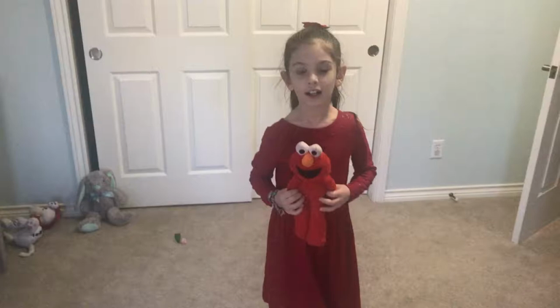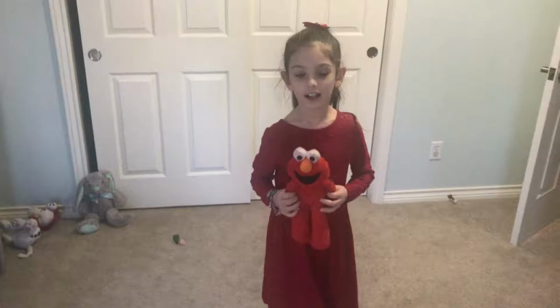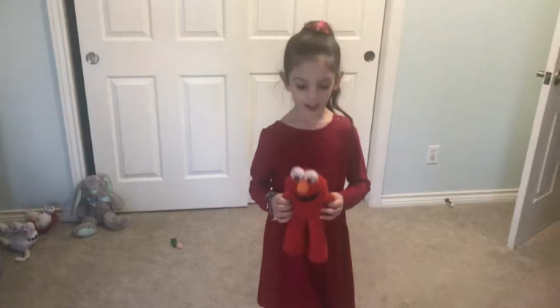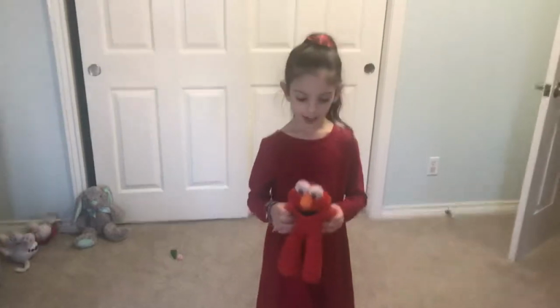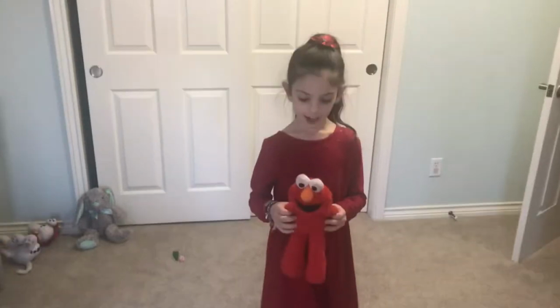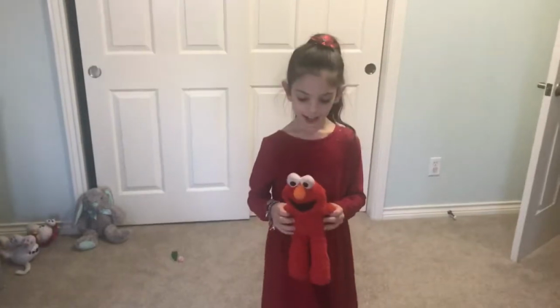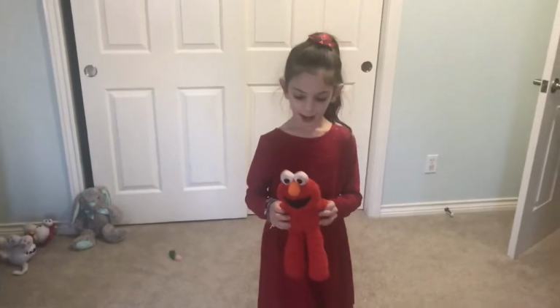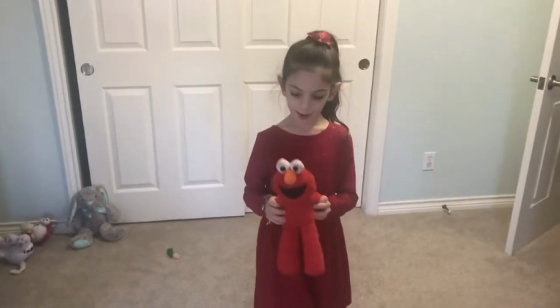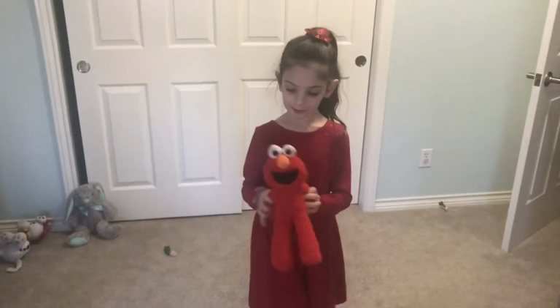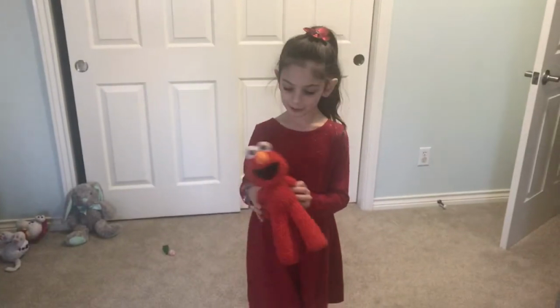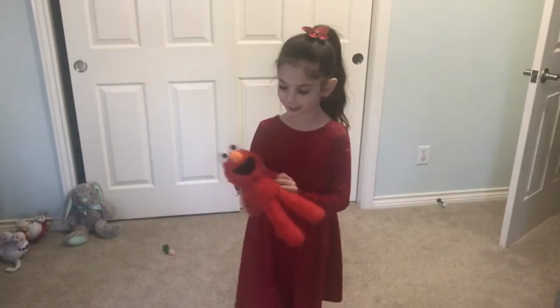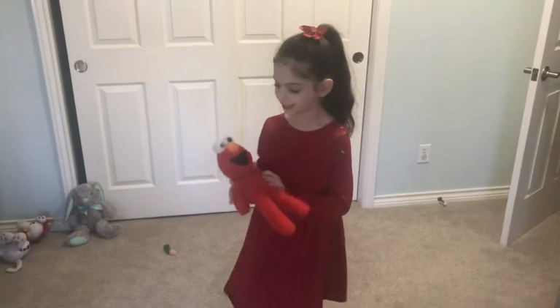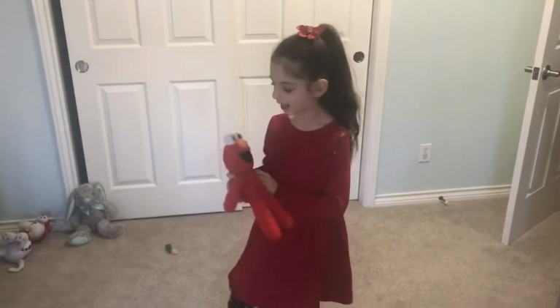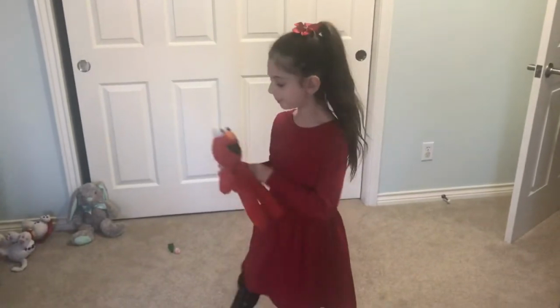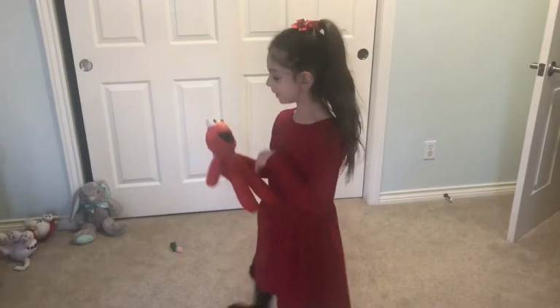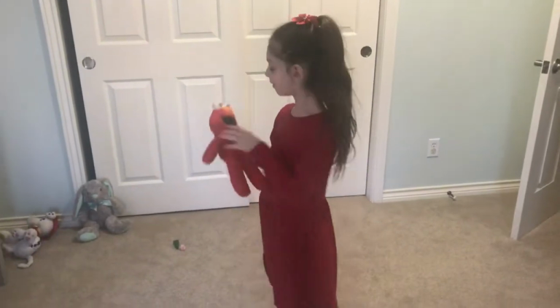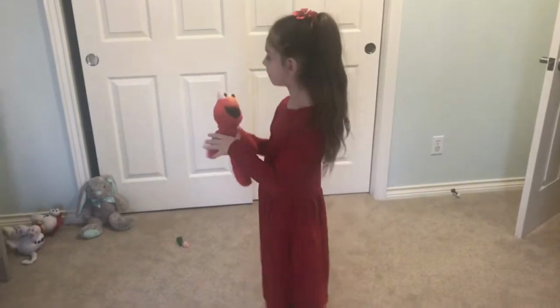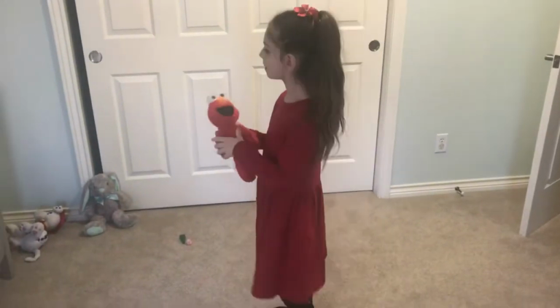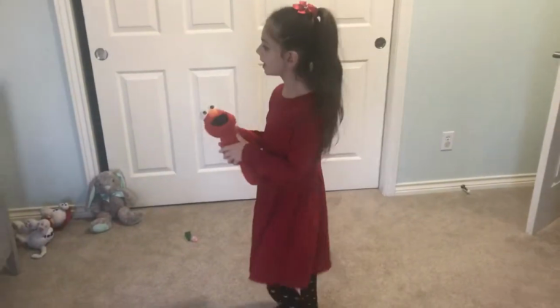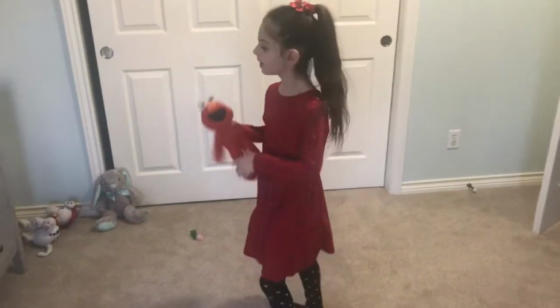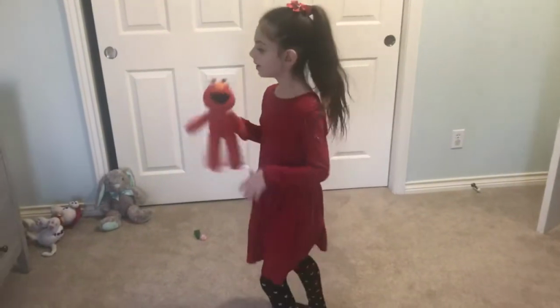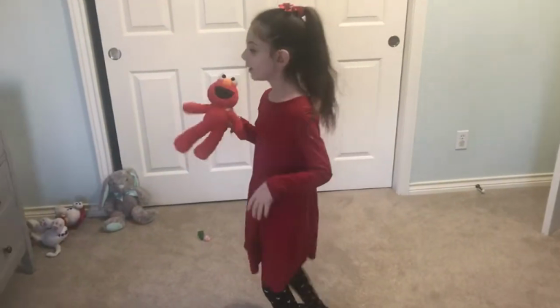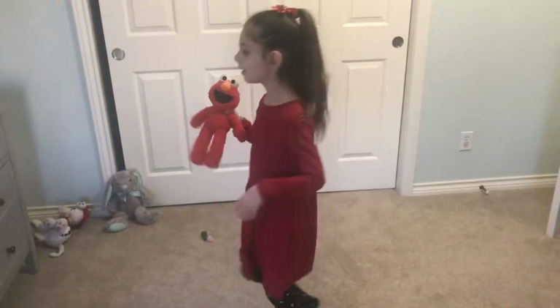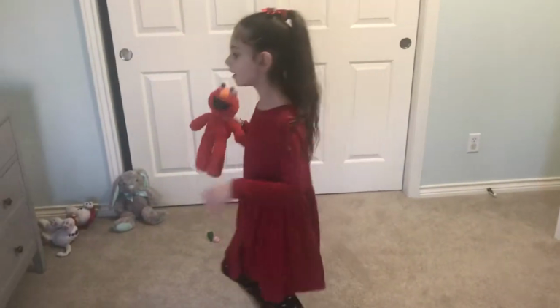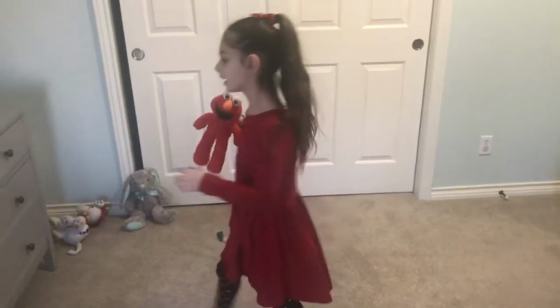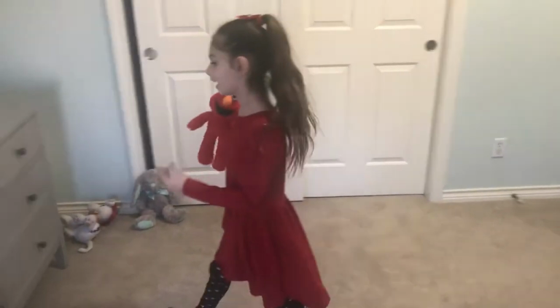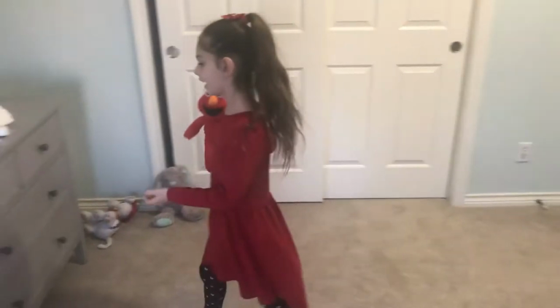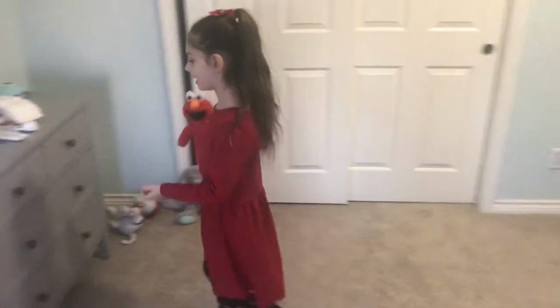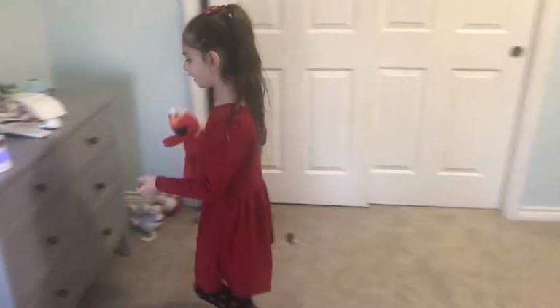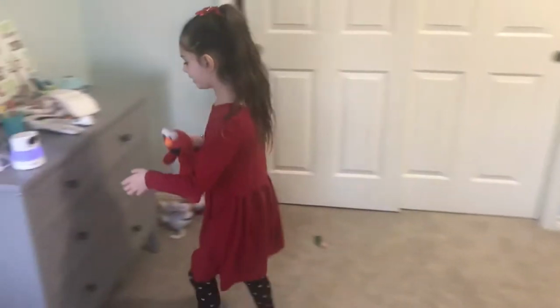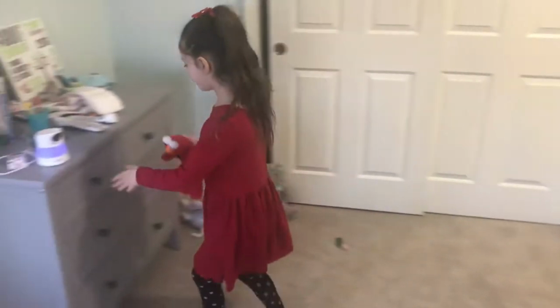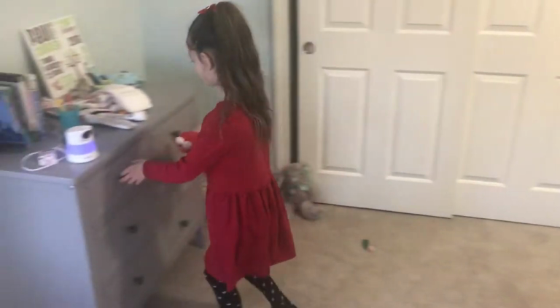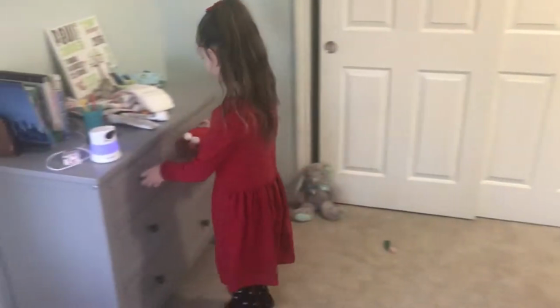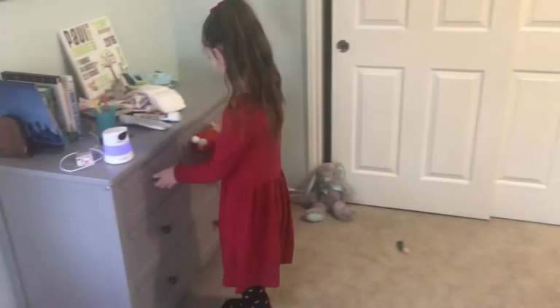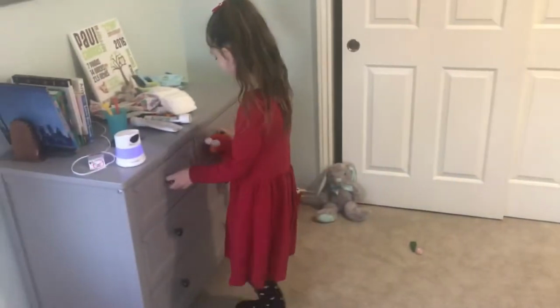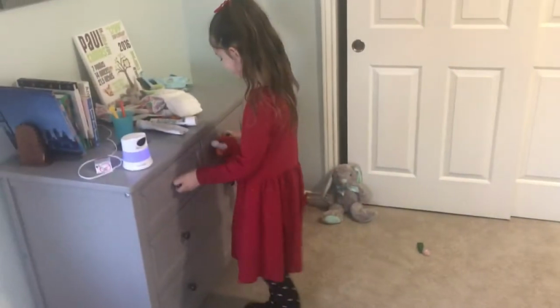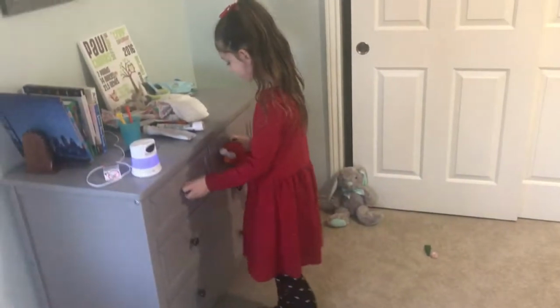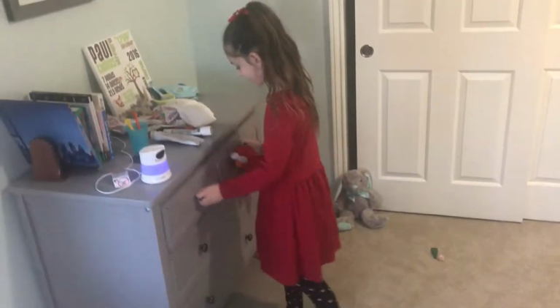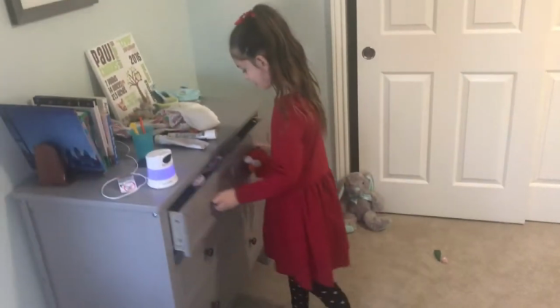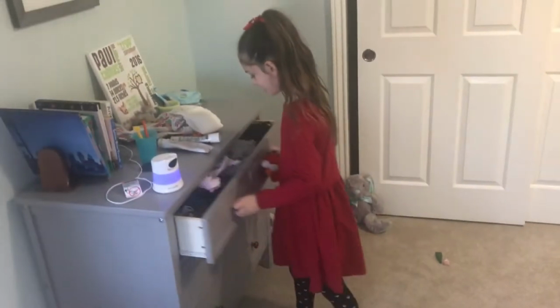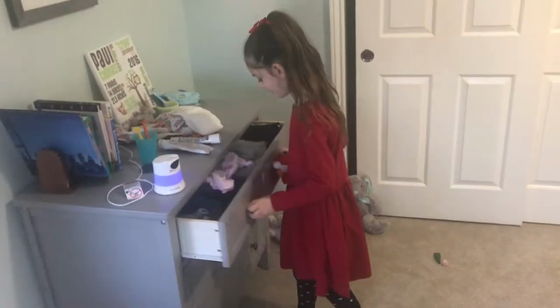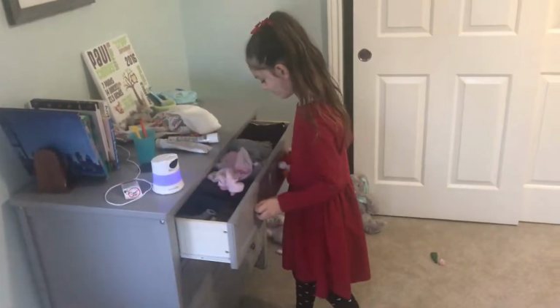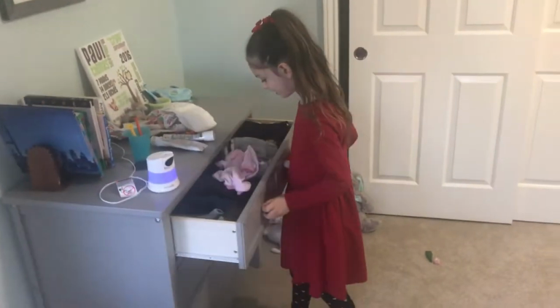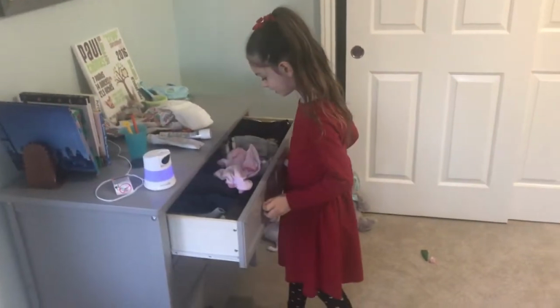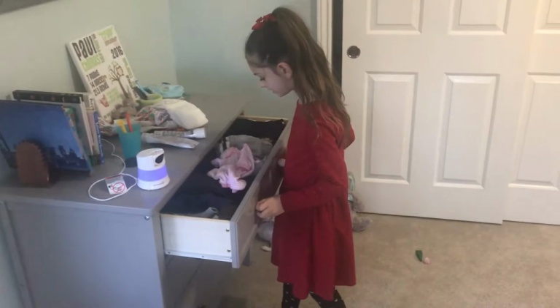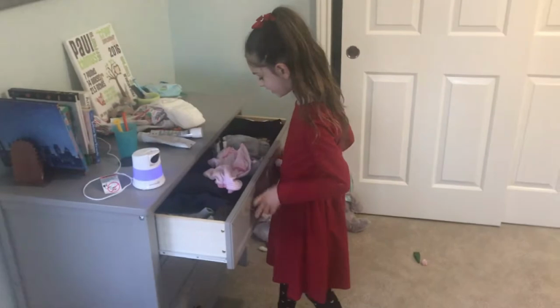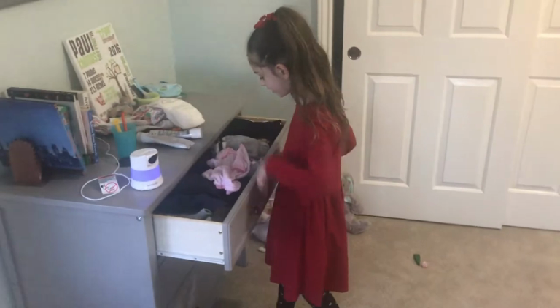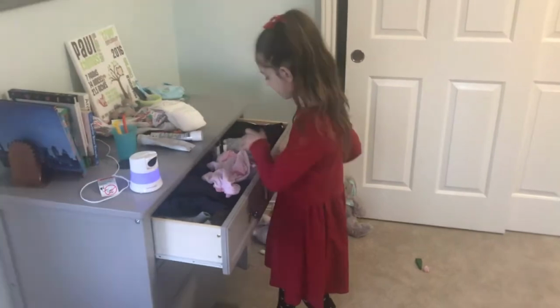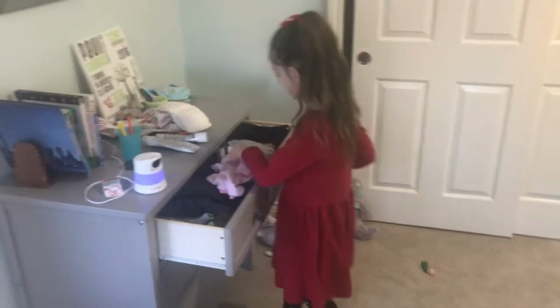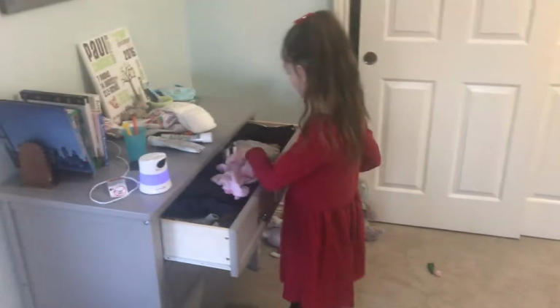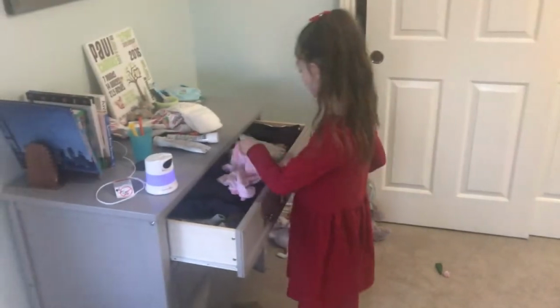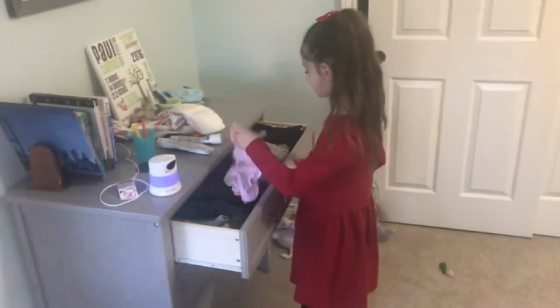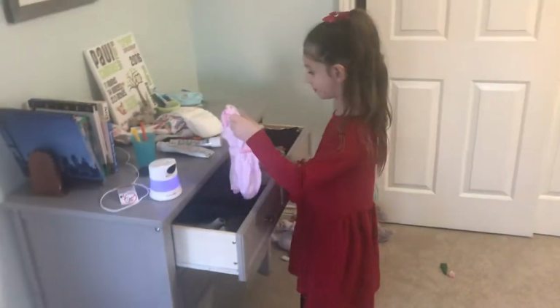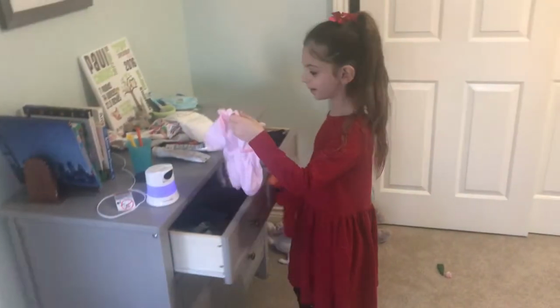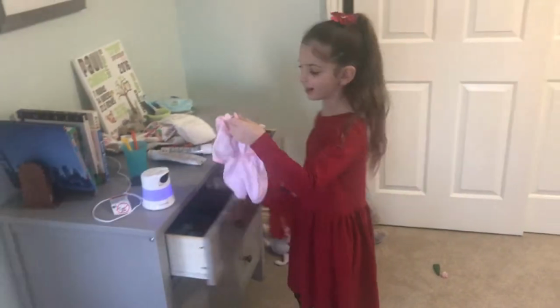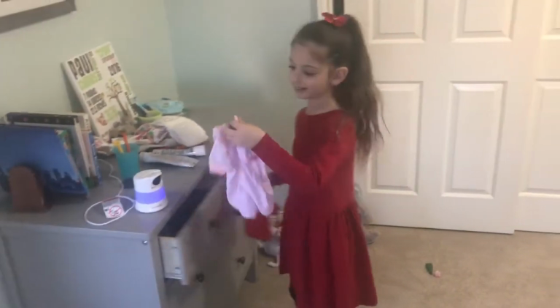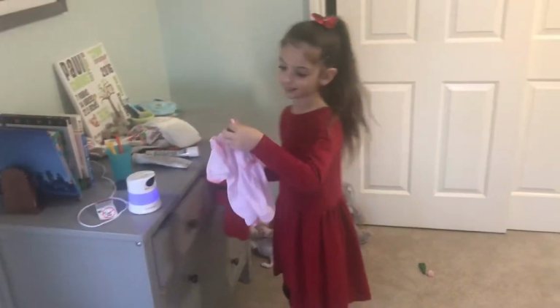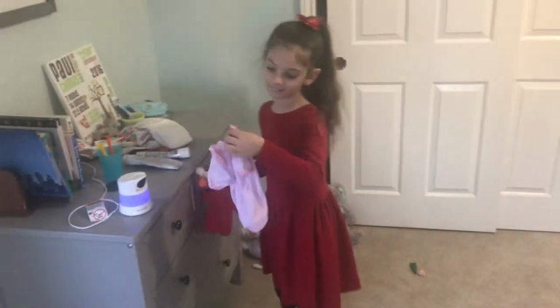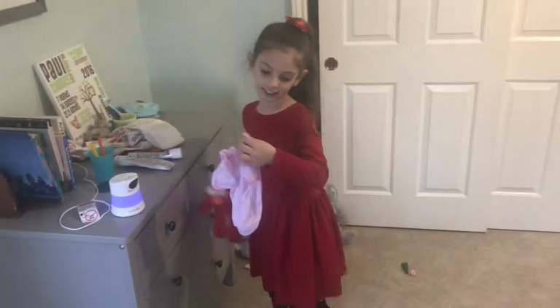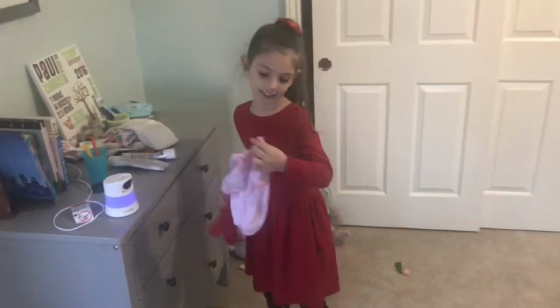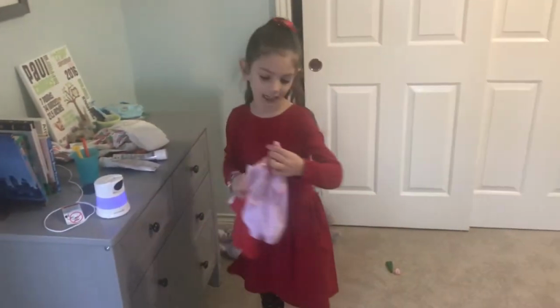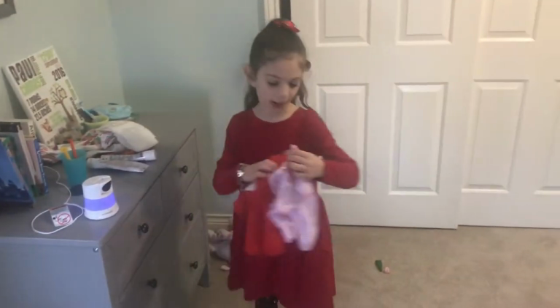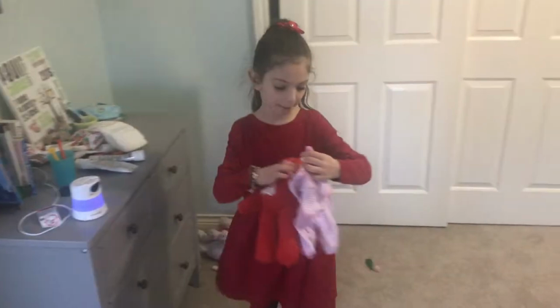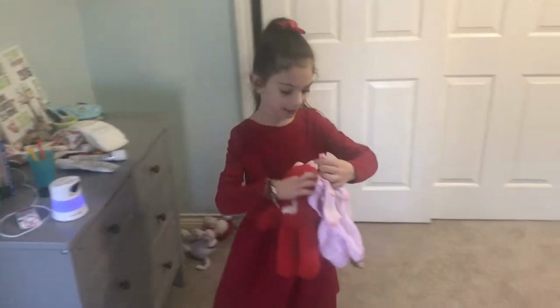Elmo, it's time to go to bed. Okay! First, let's put on your pajamas.